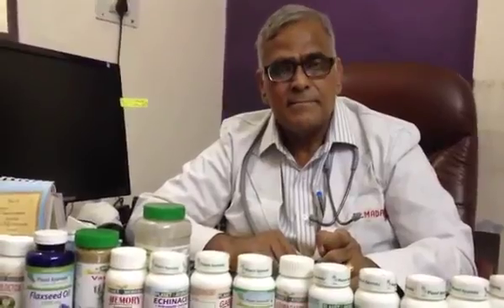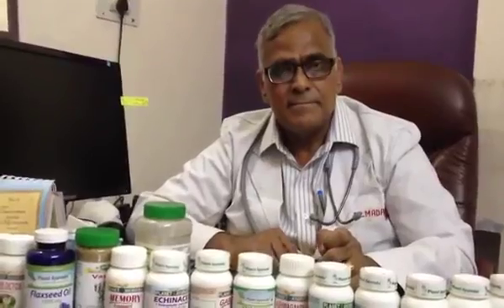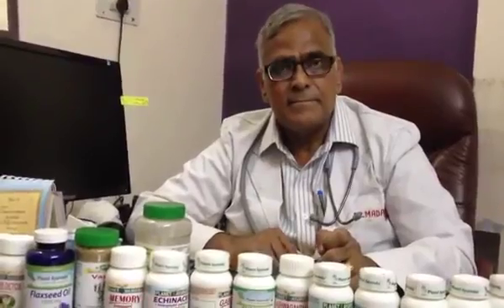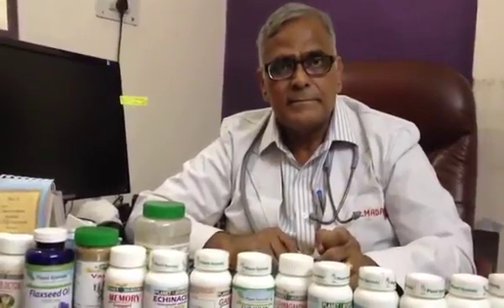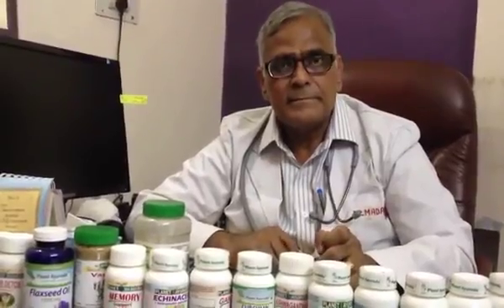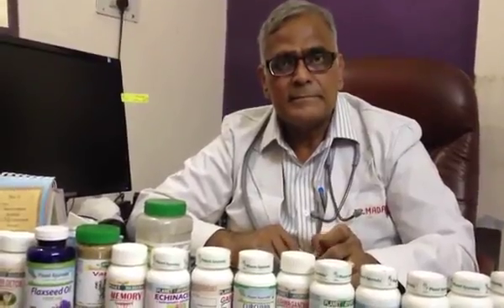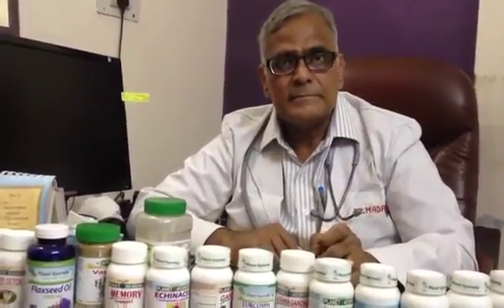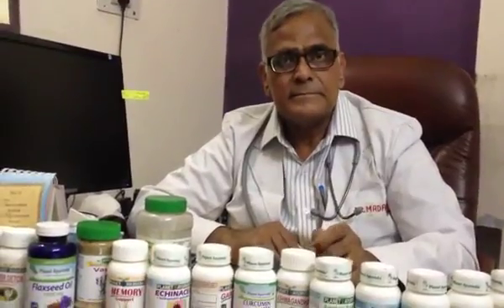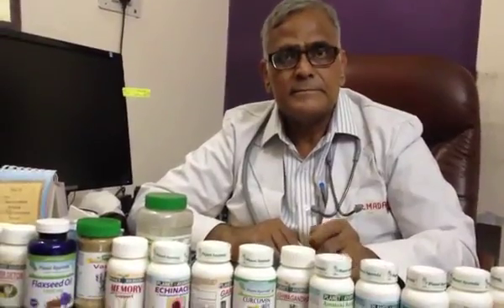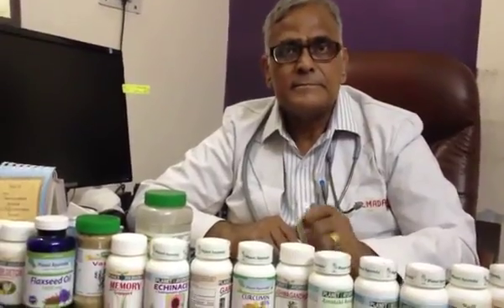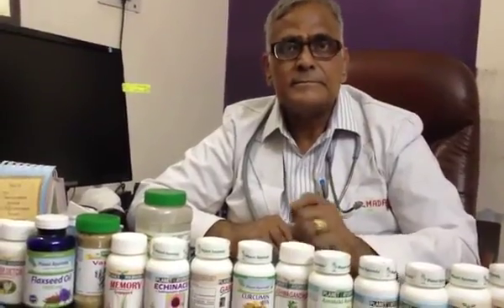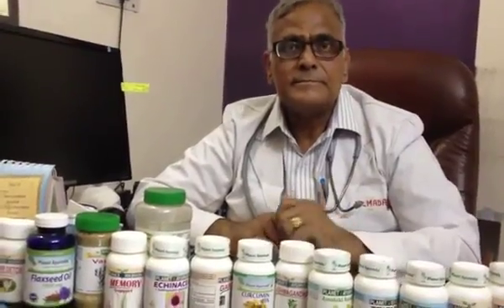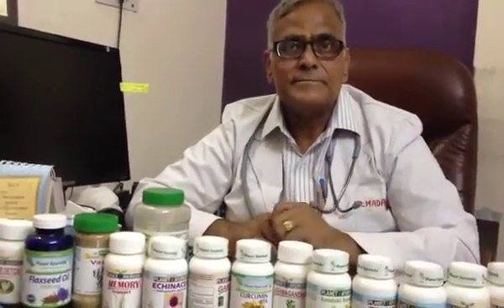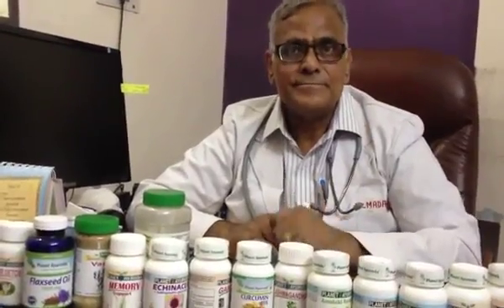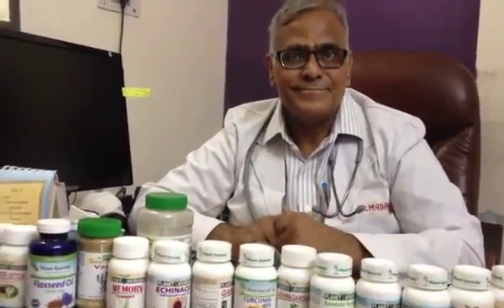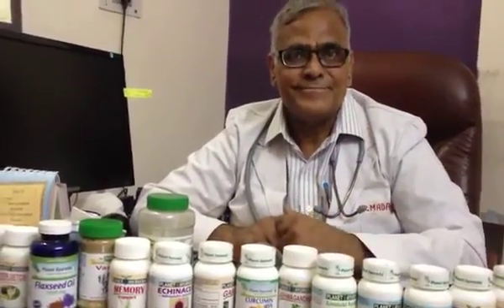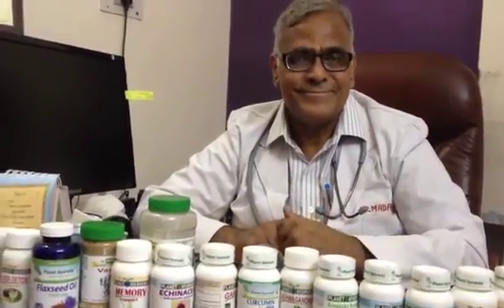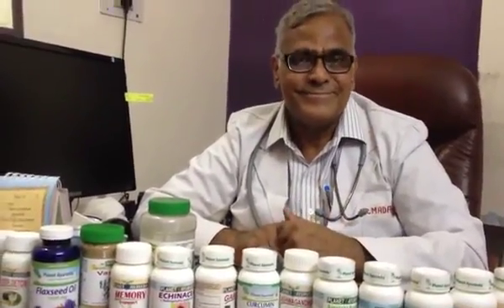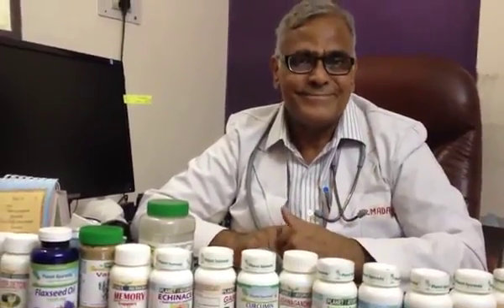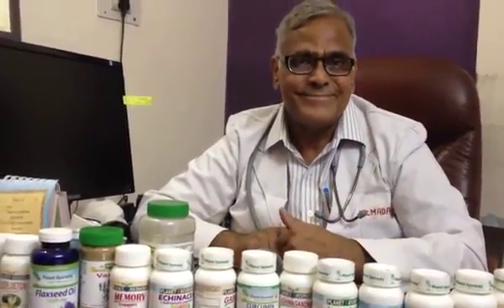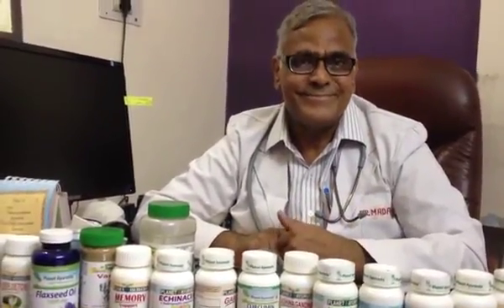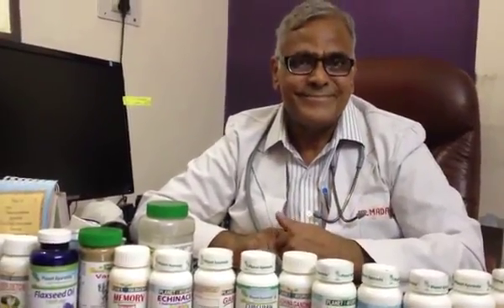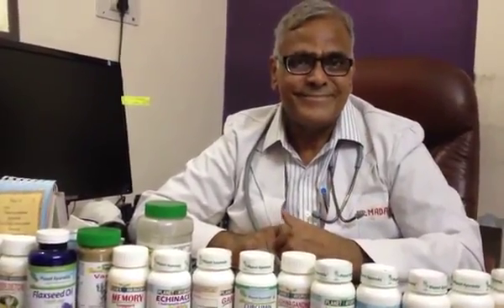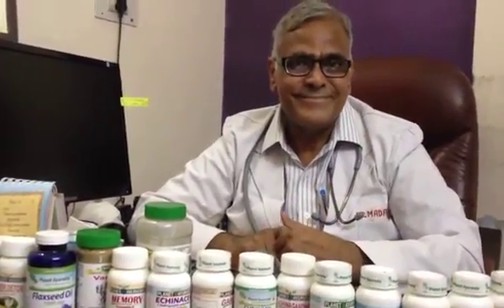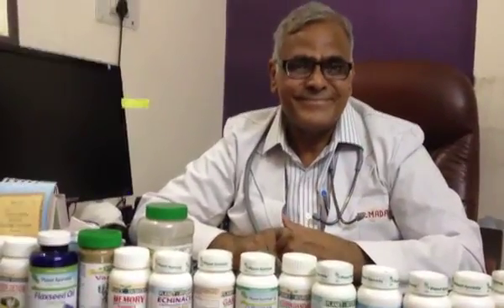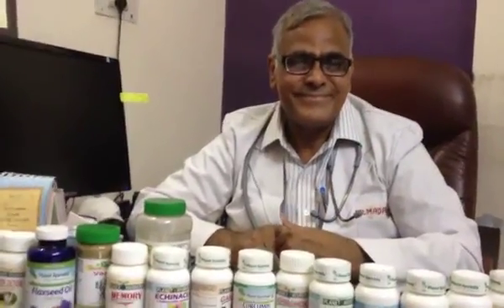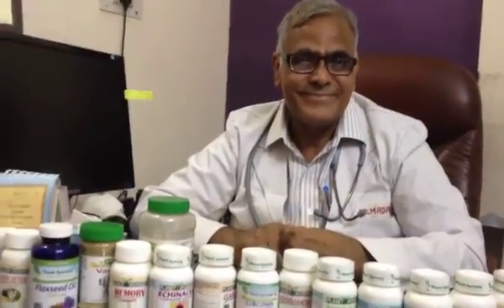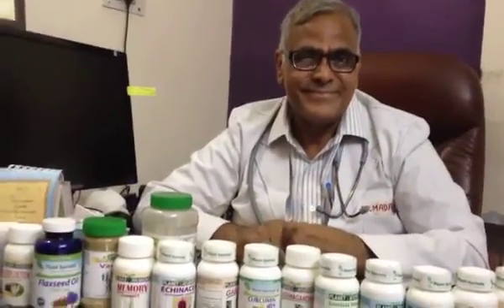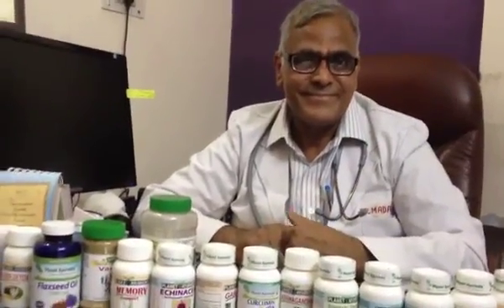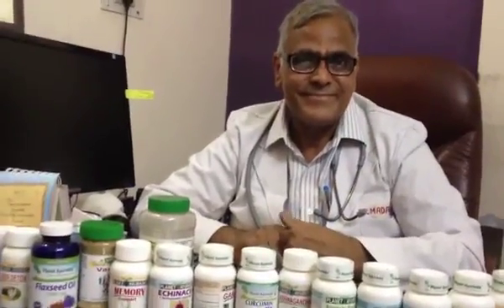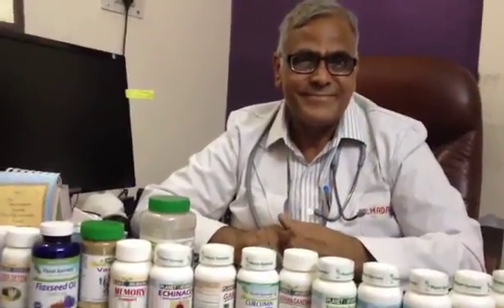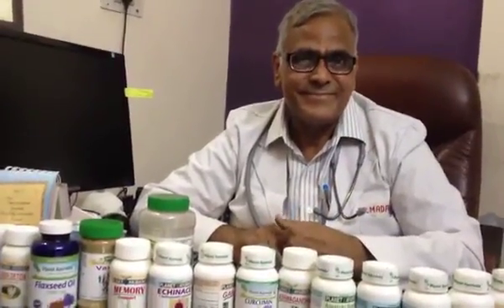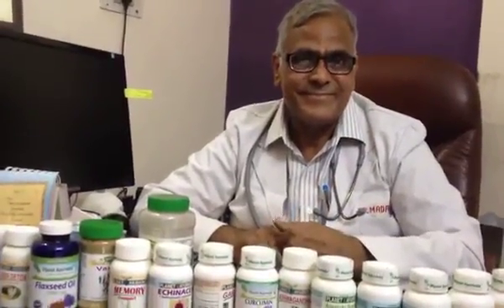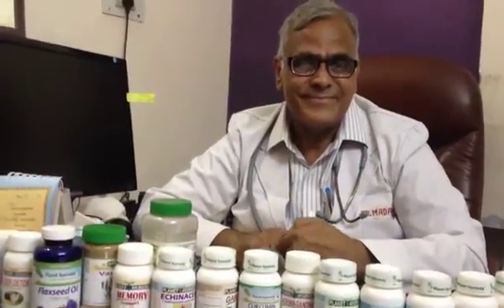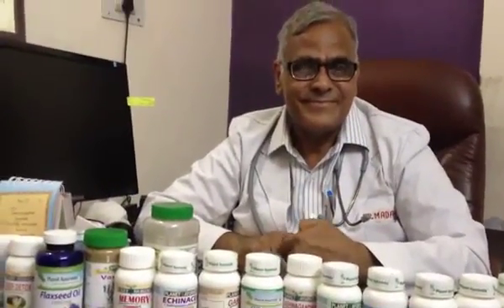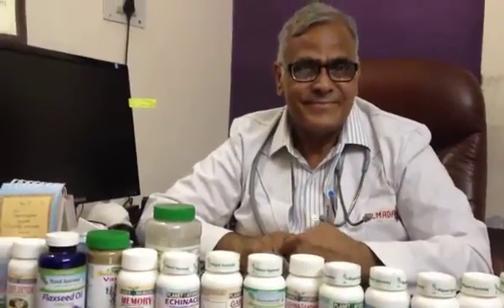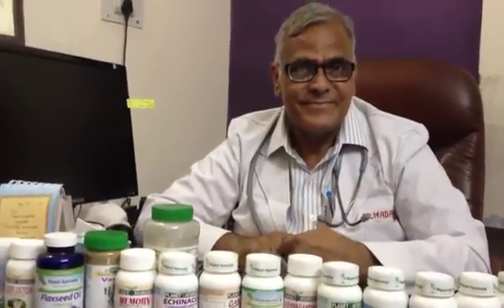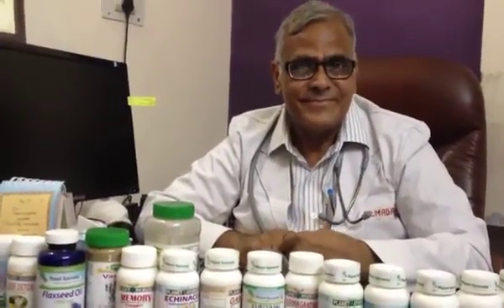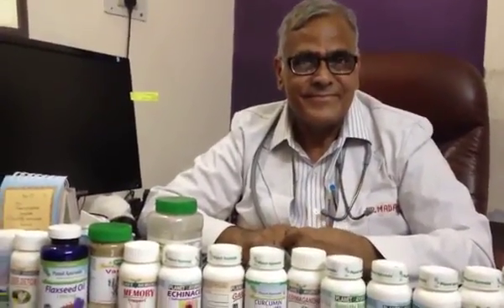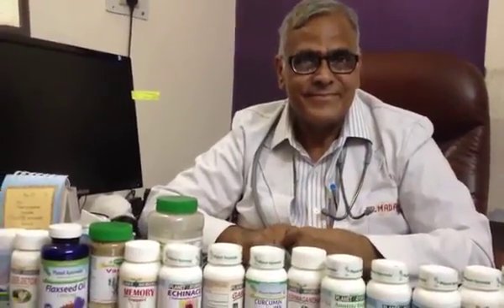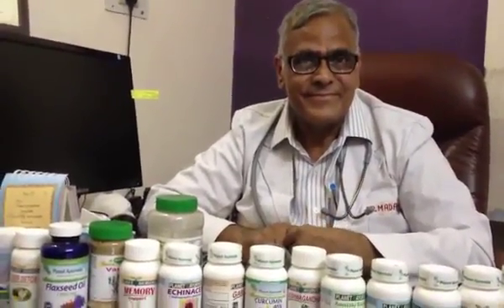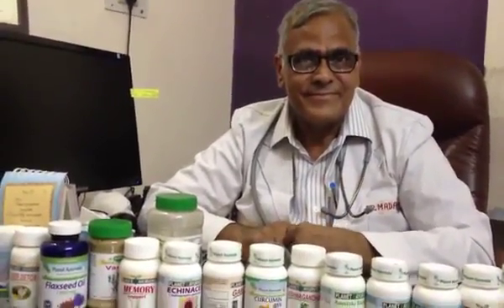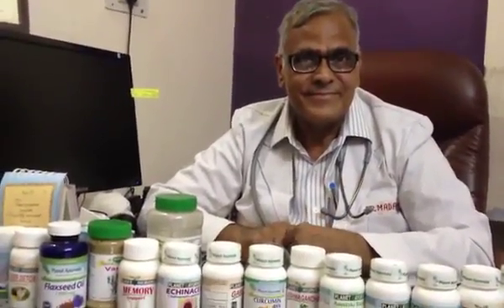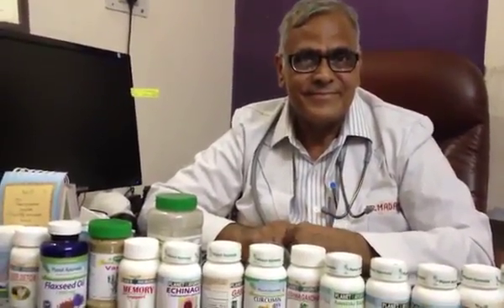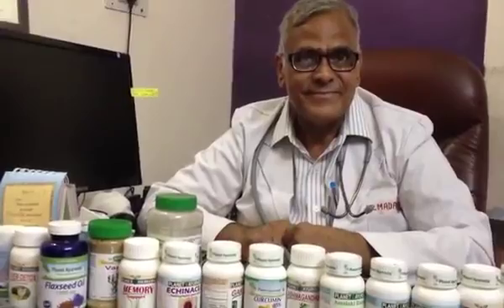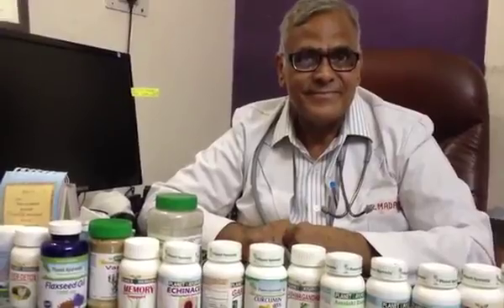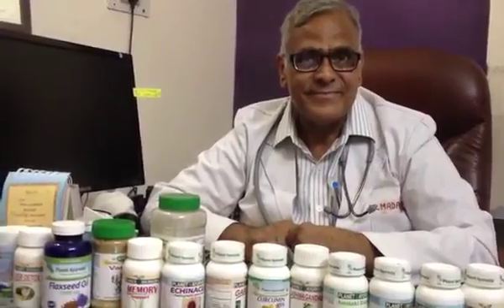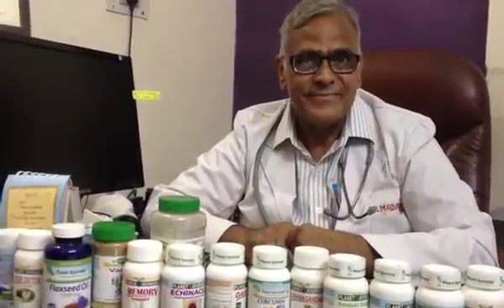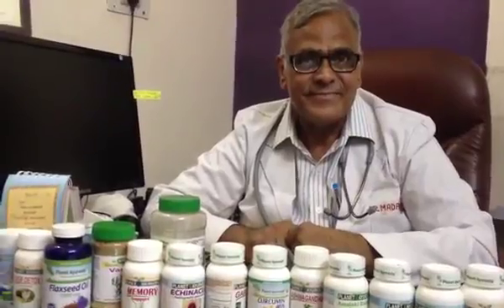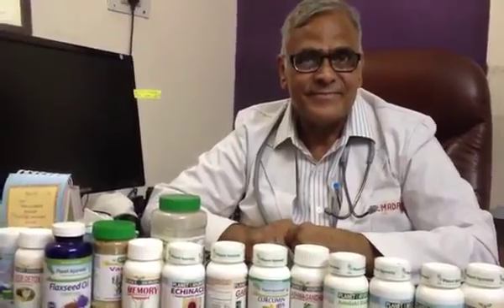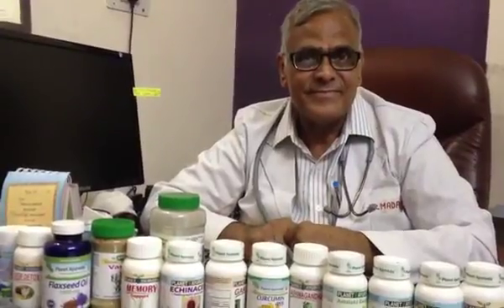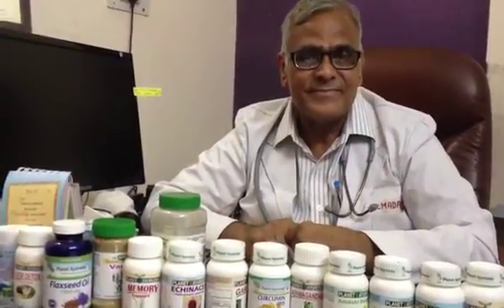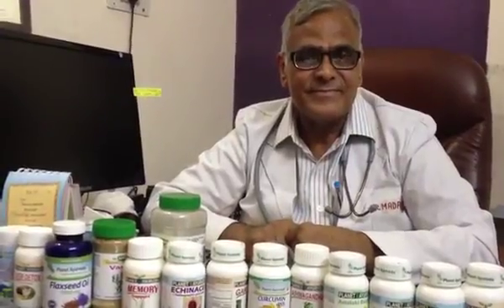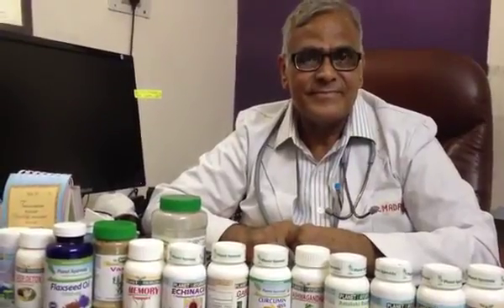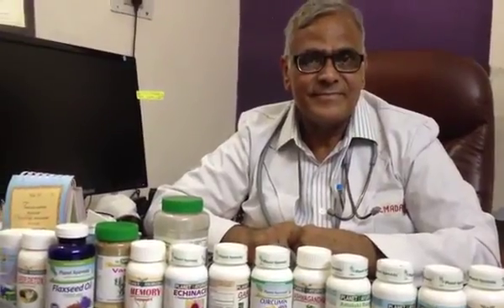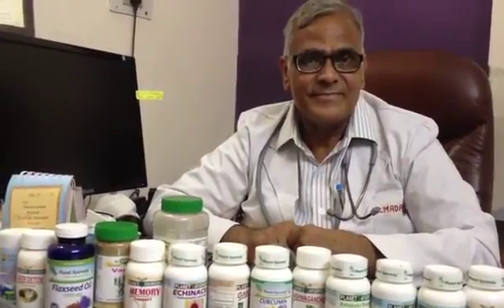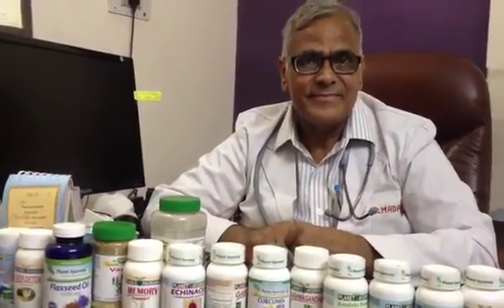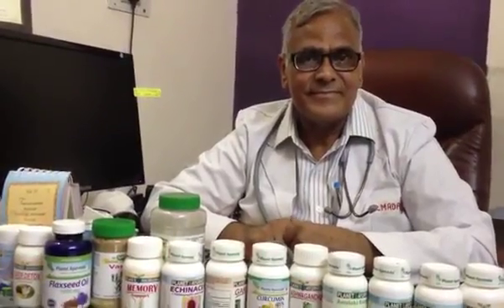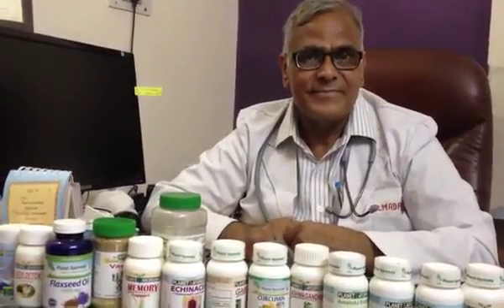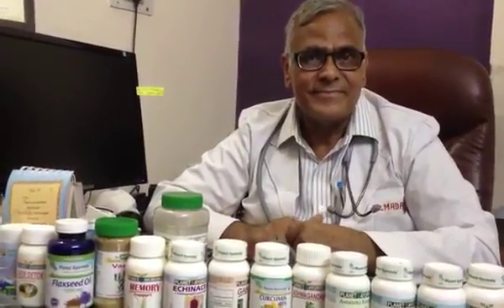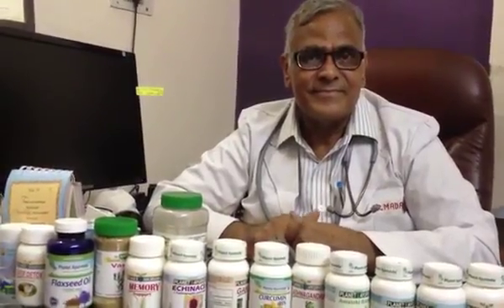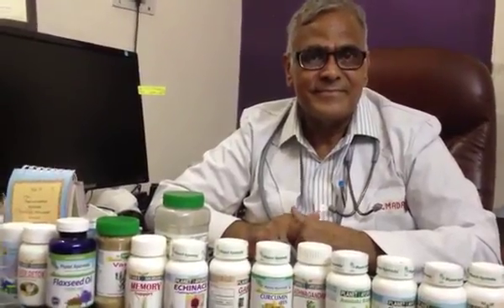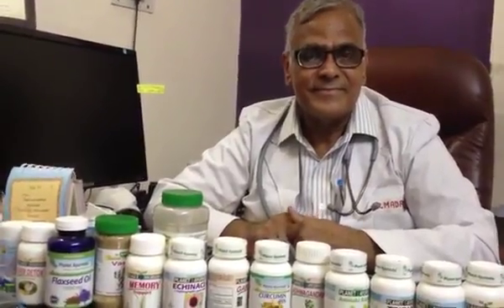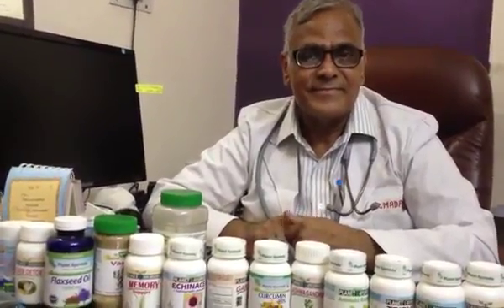Thank you Dr. Gulati for telling us about Neem. I hope it is useful for the viewers. Thank you.